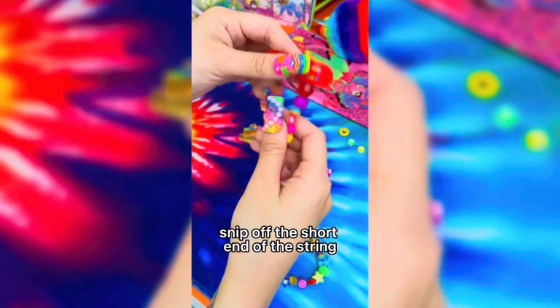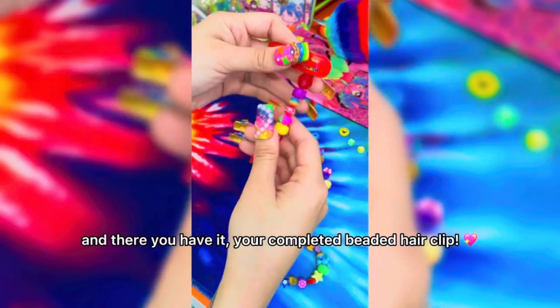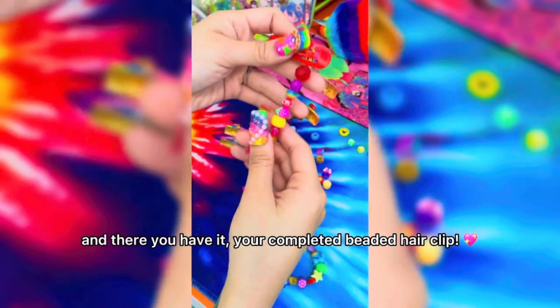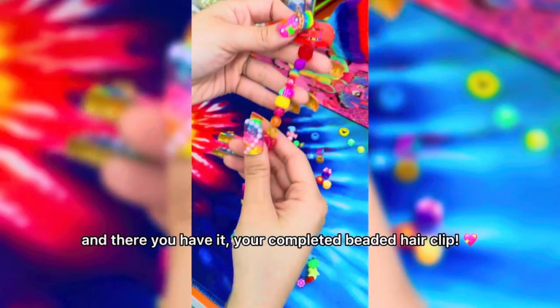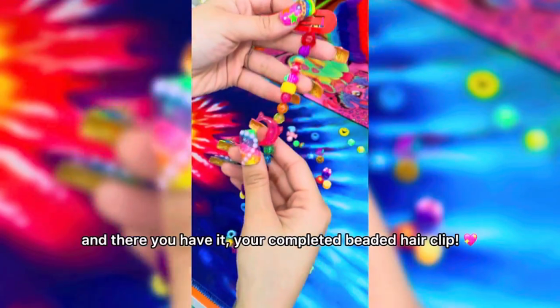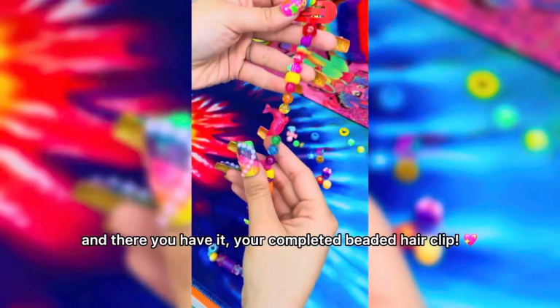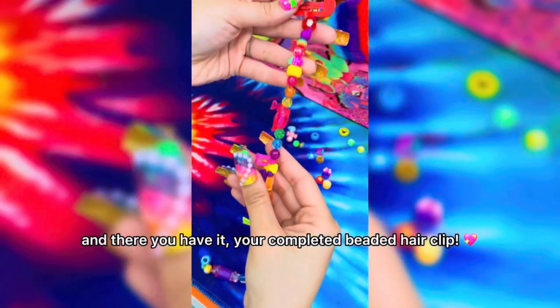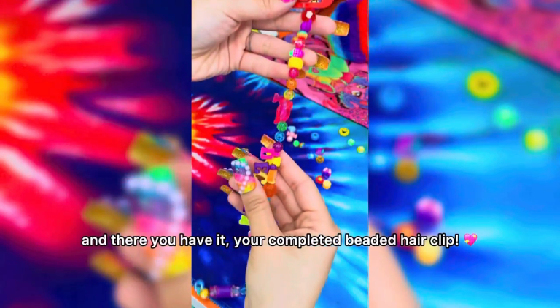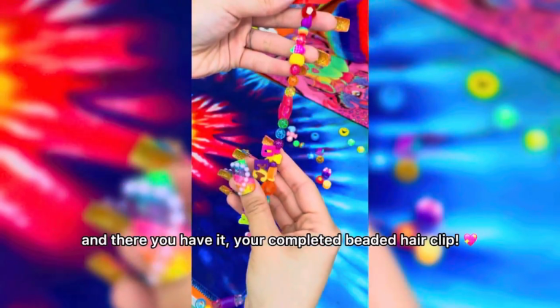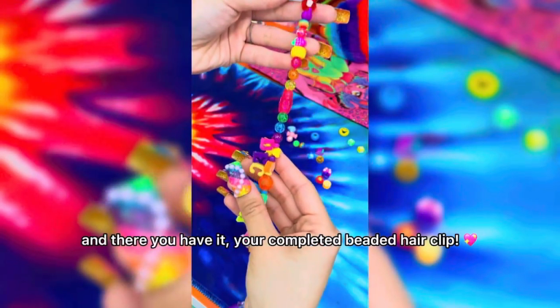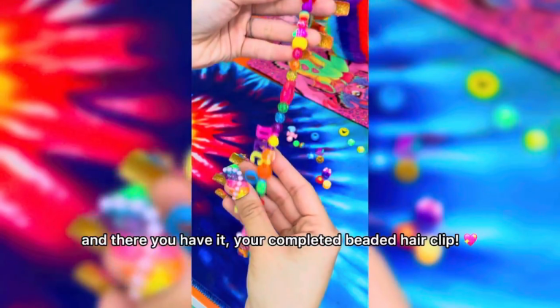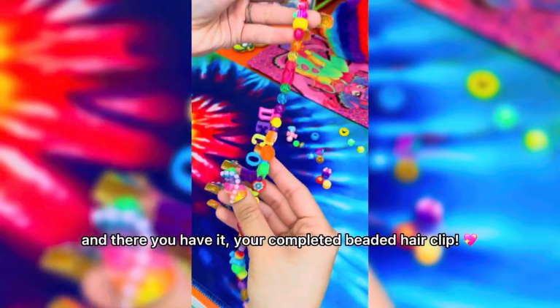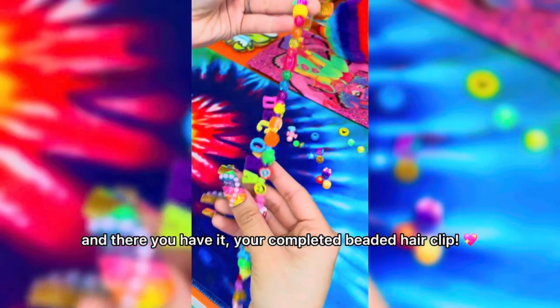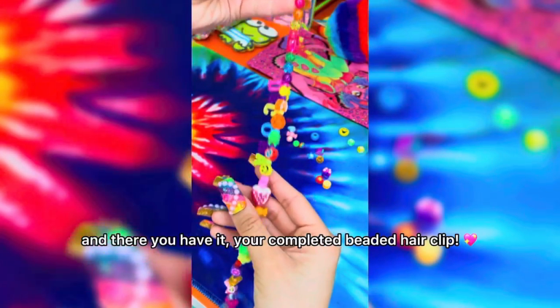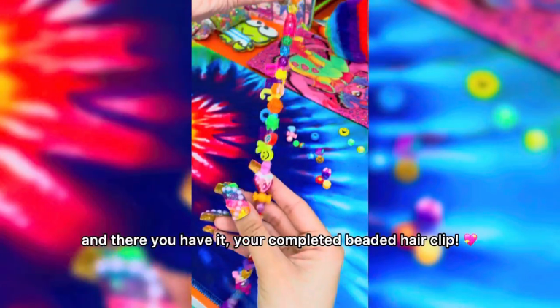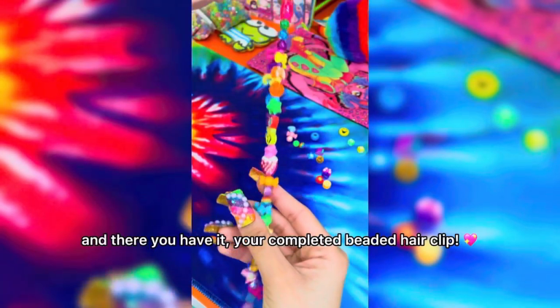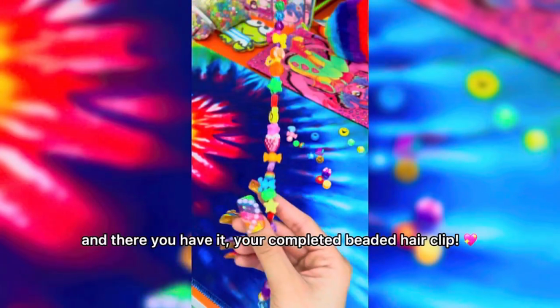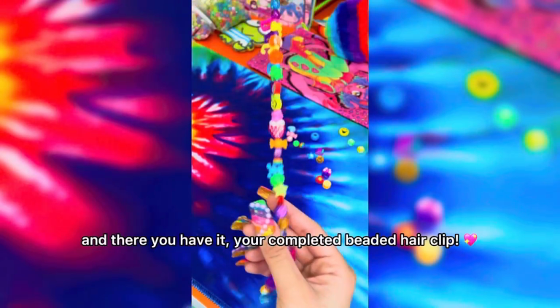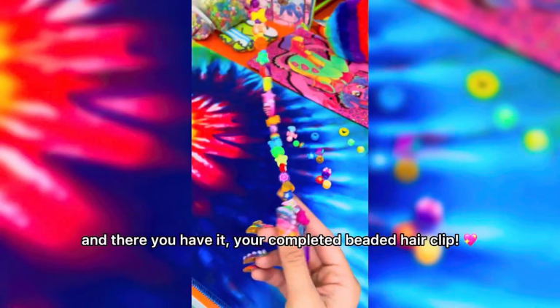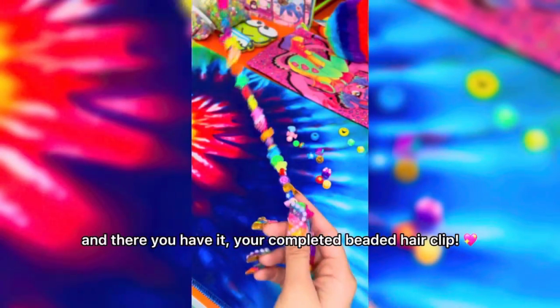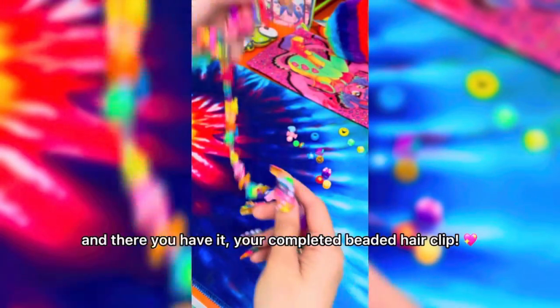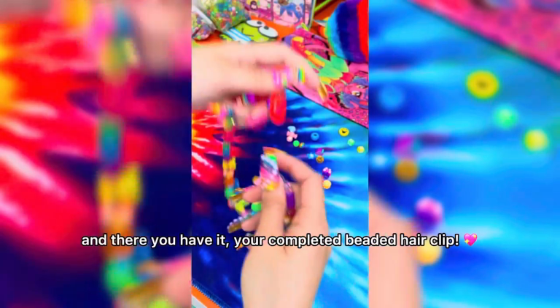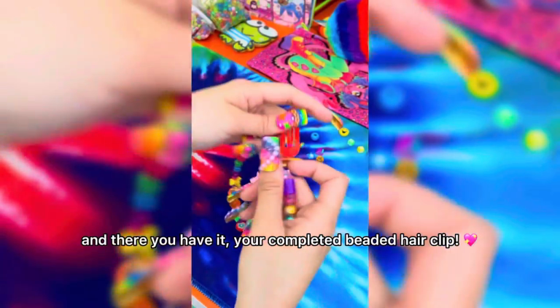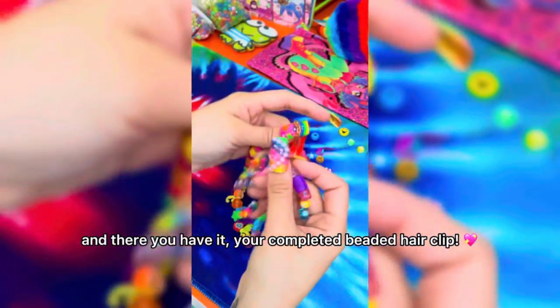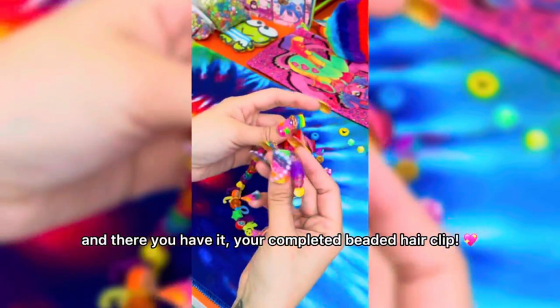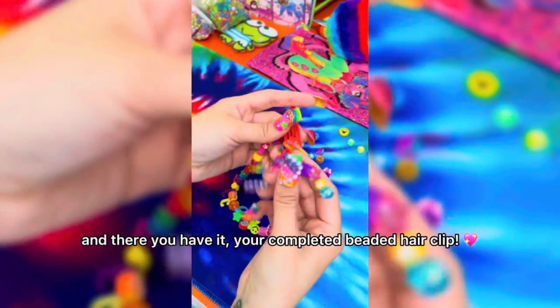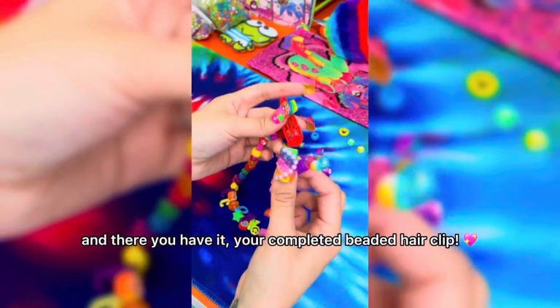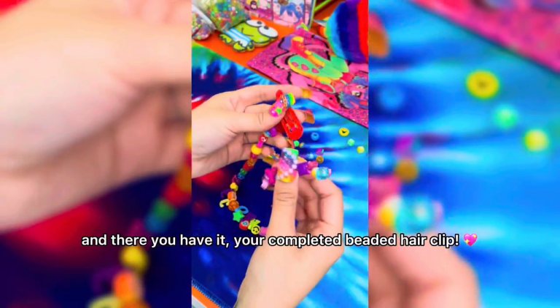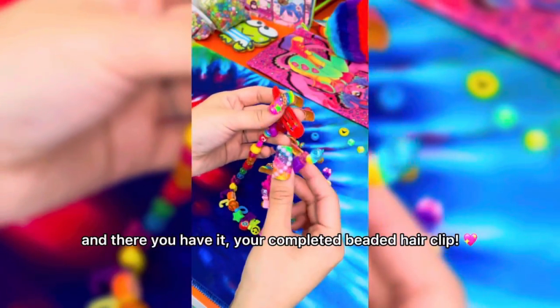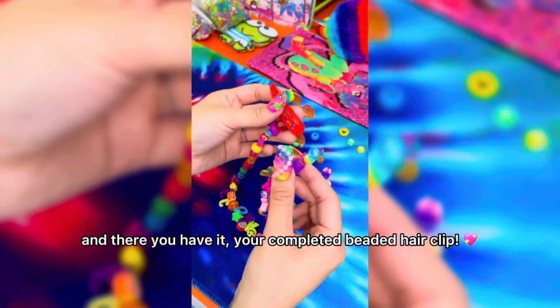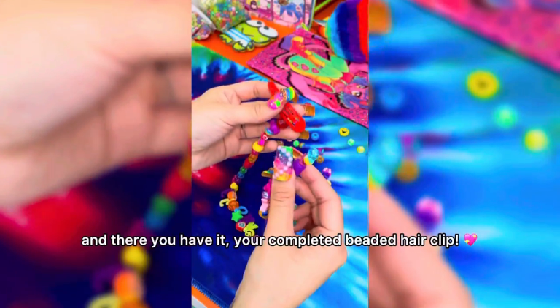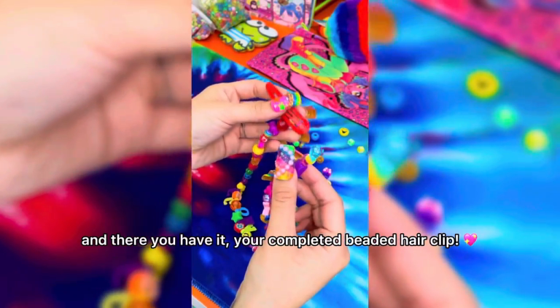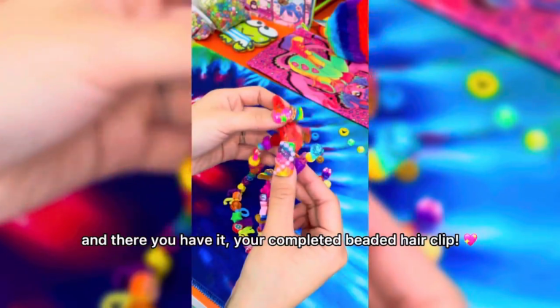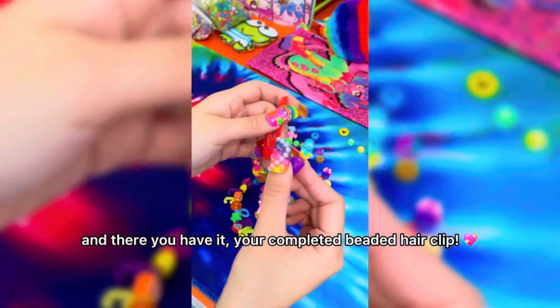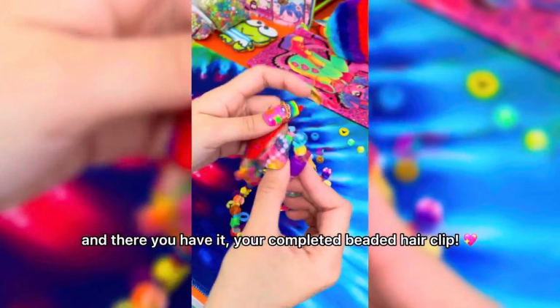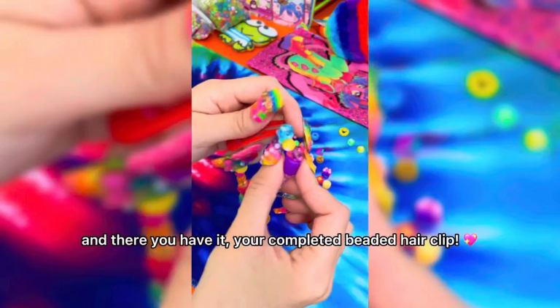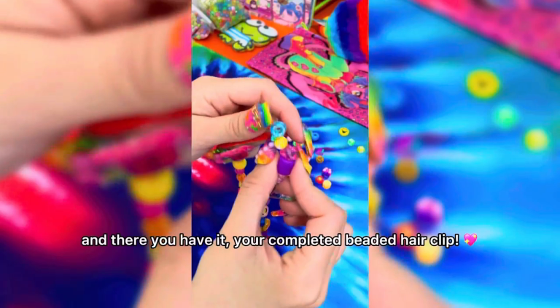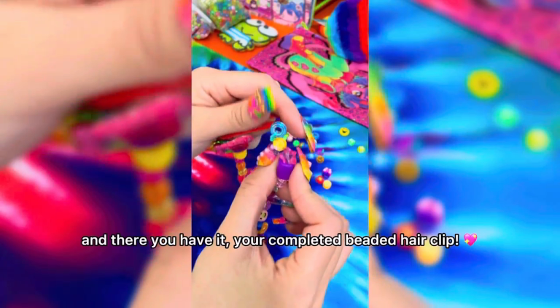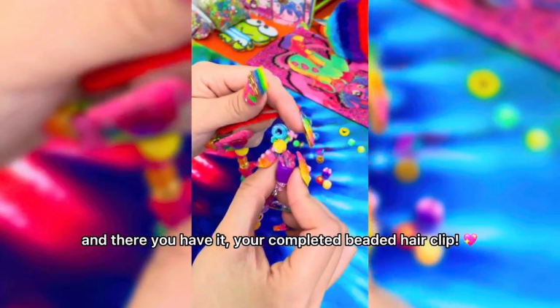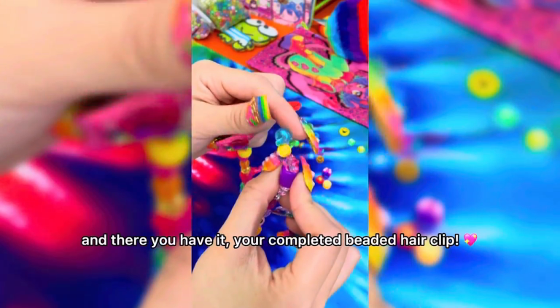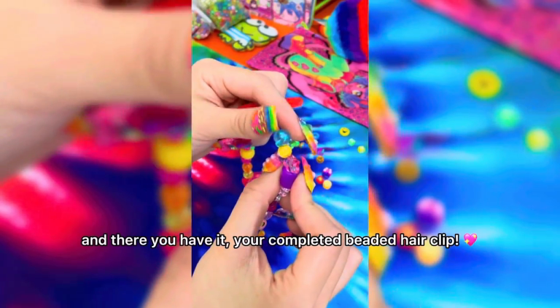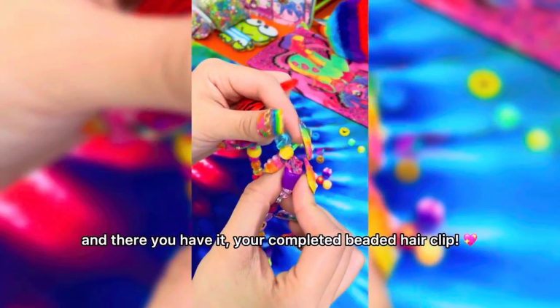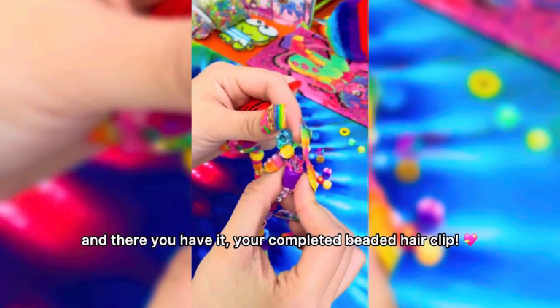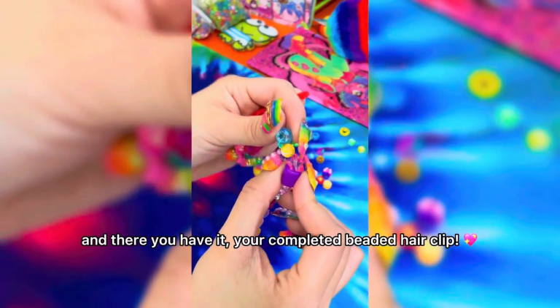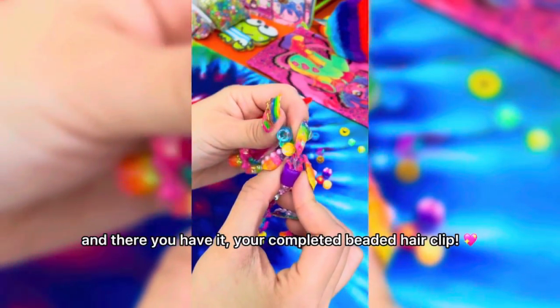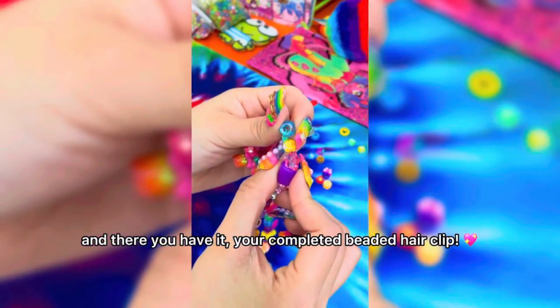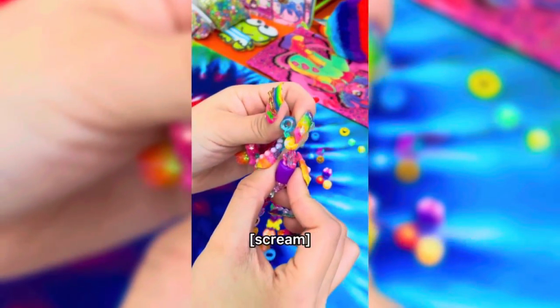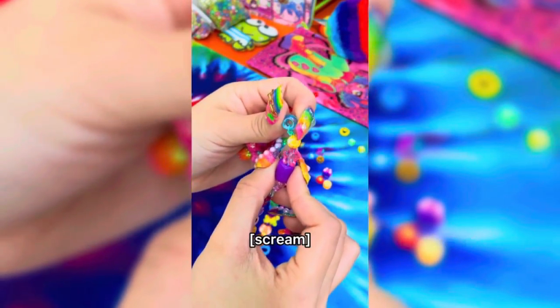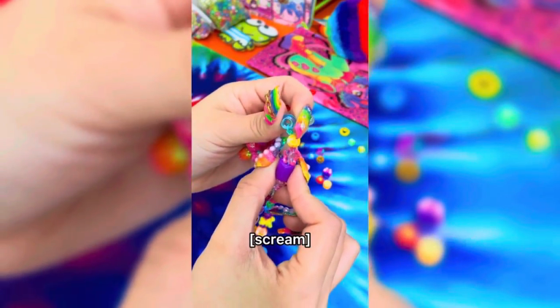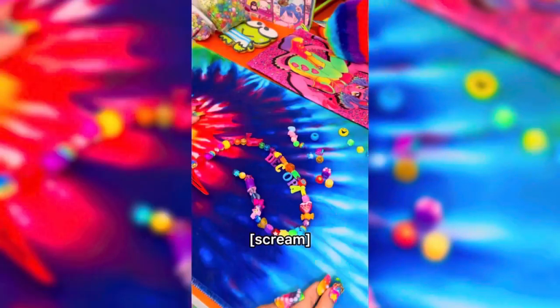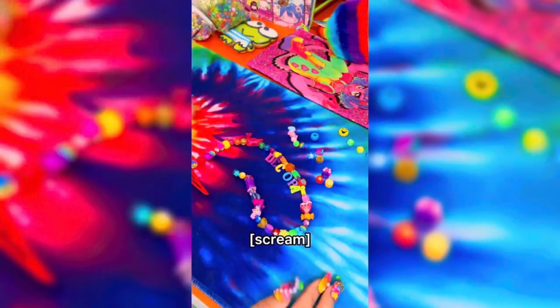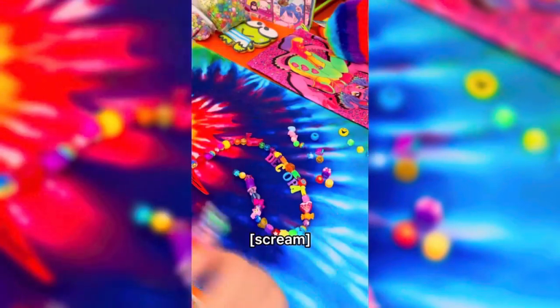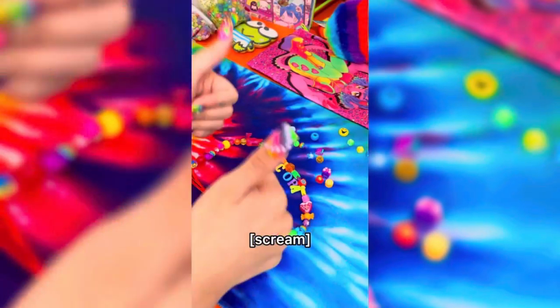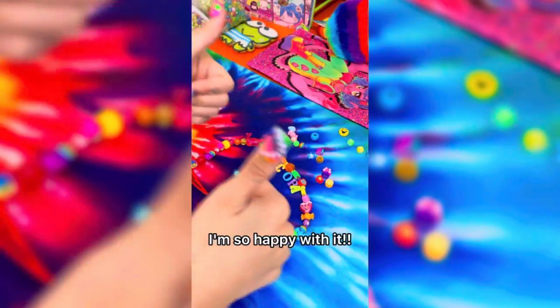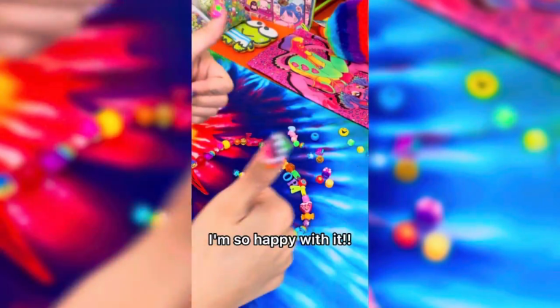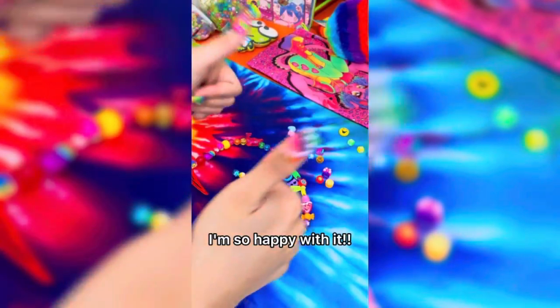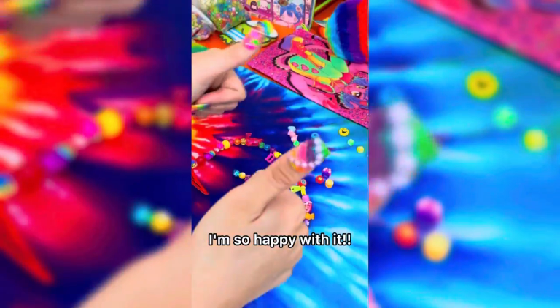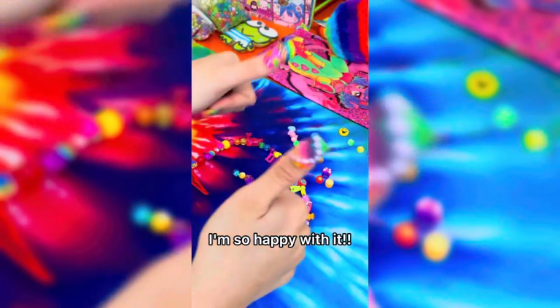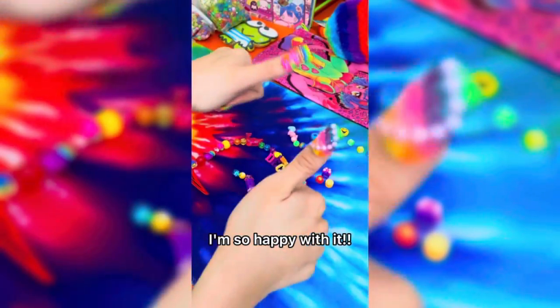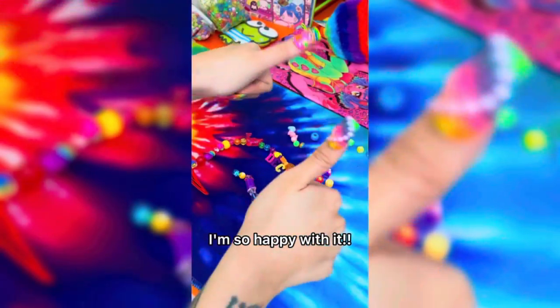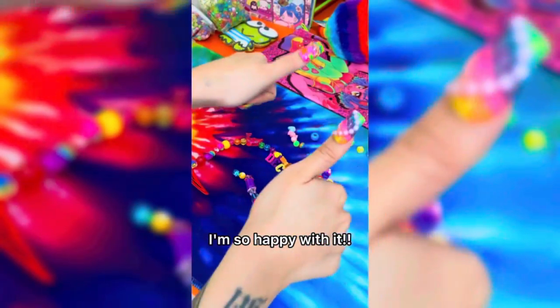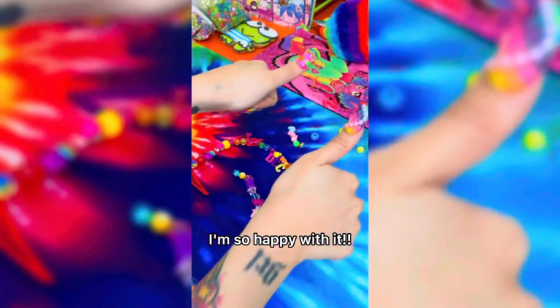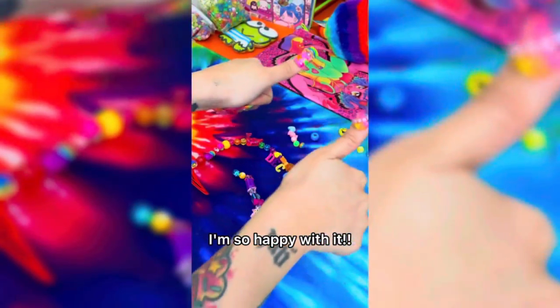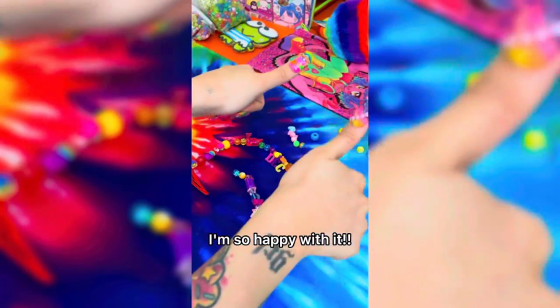And there you have it — your completed beaded hair clip. I'm so happy with it!